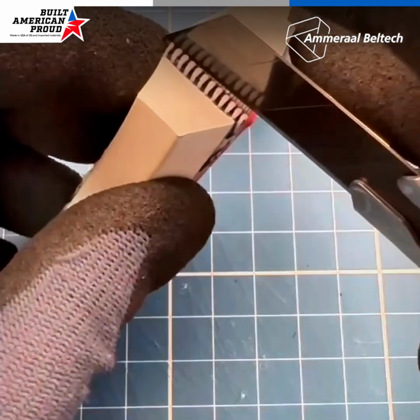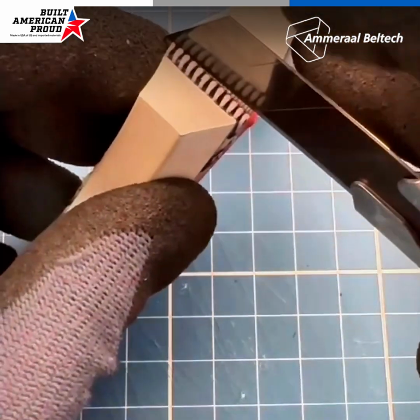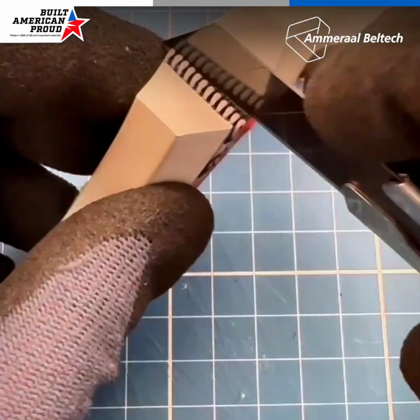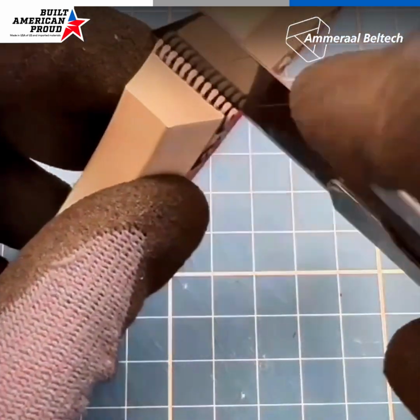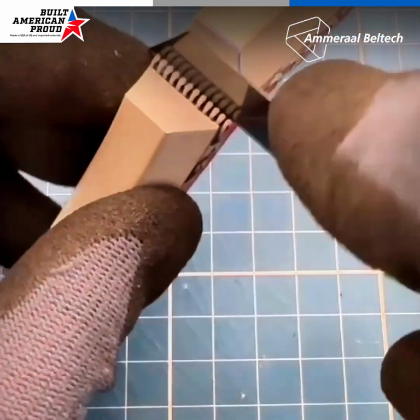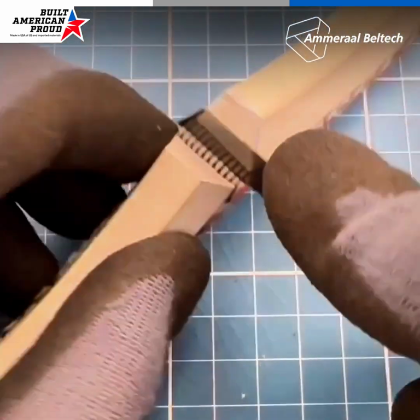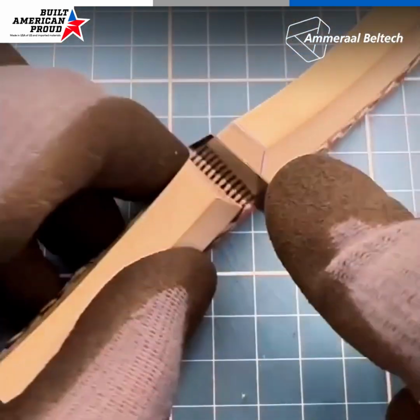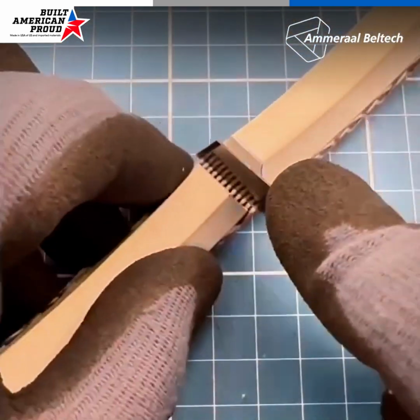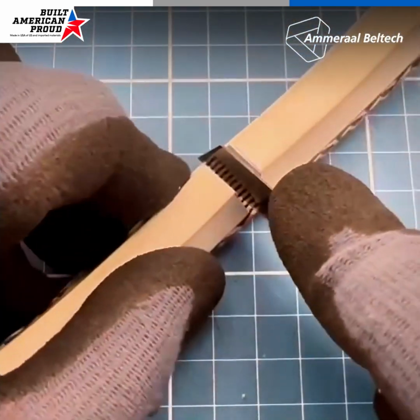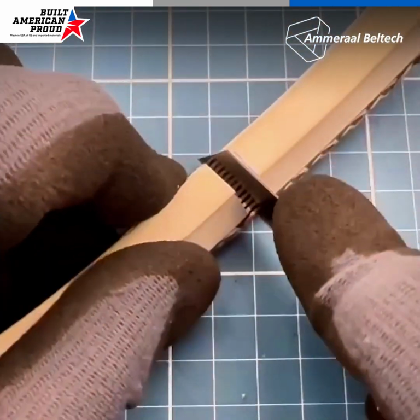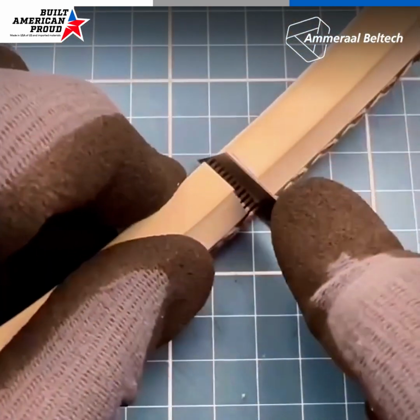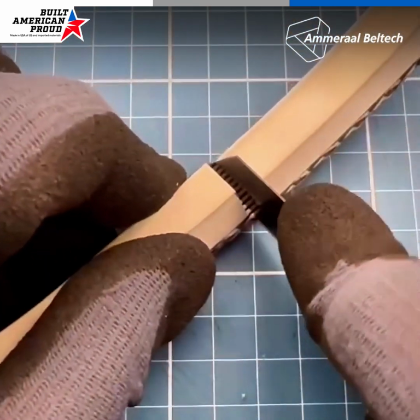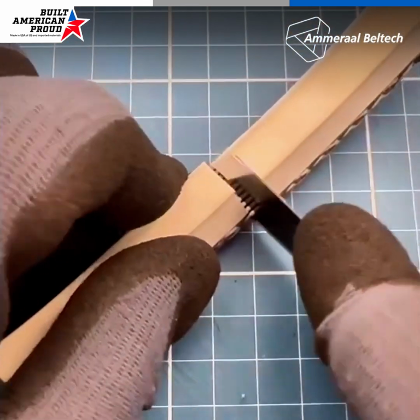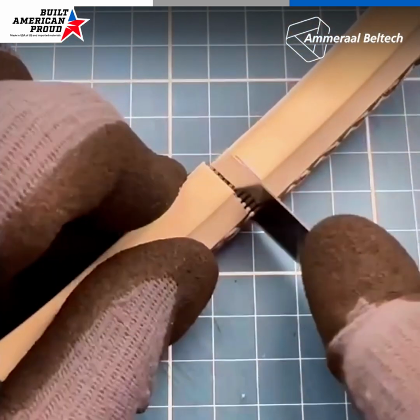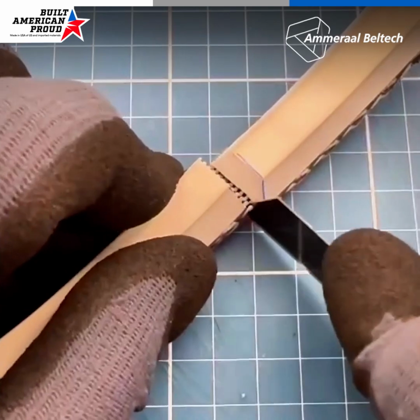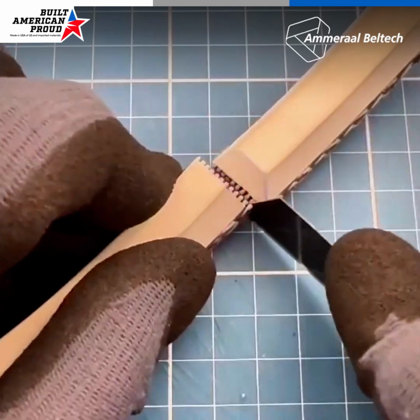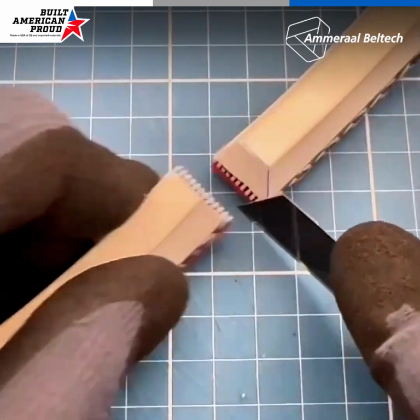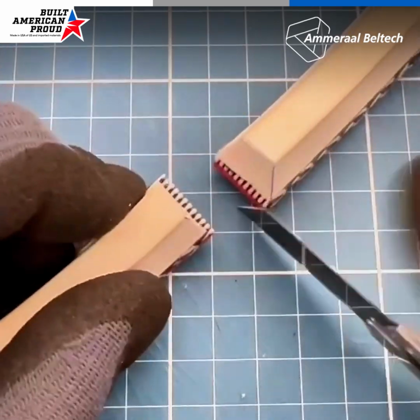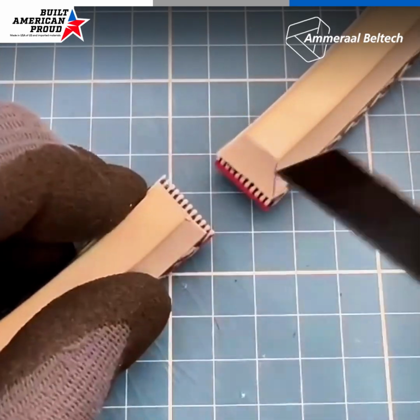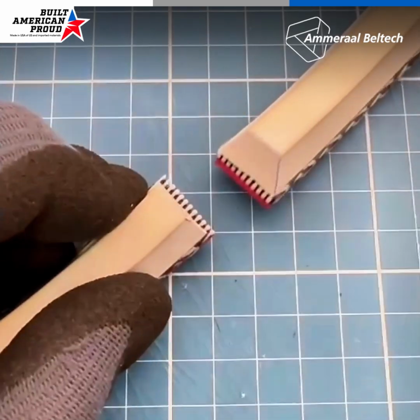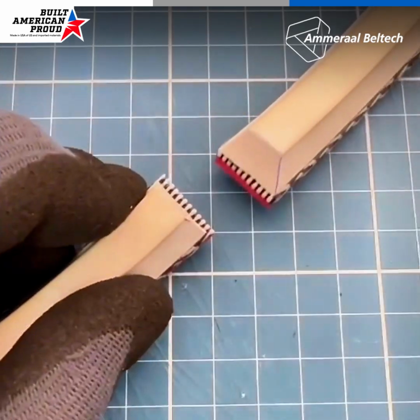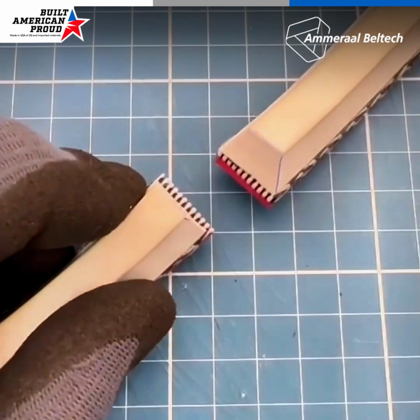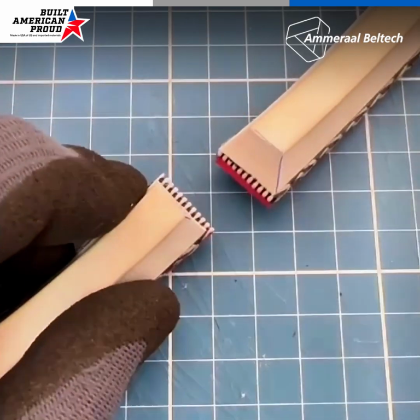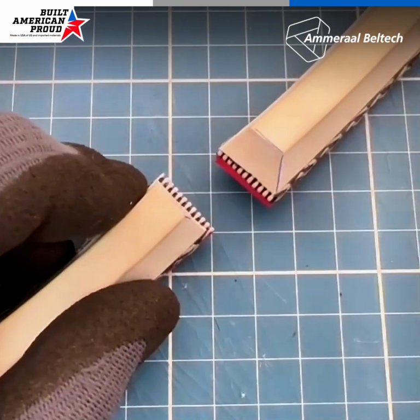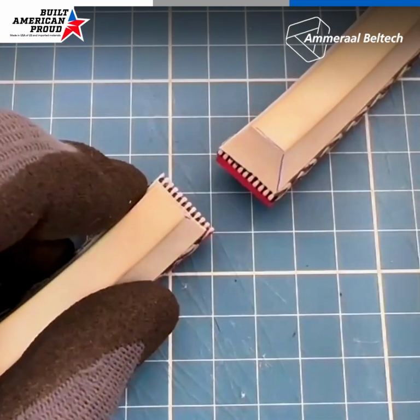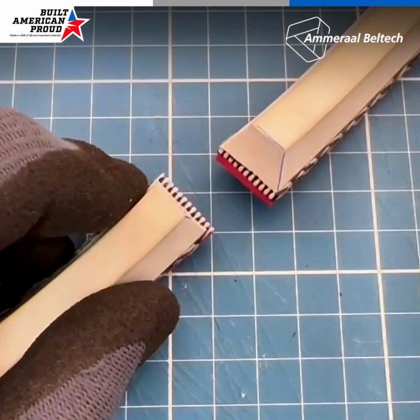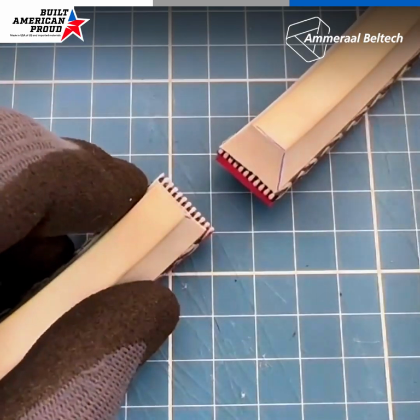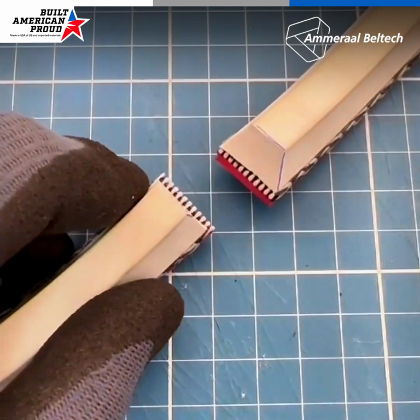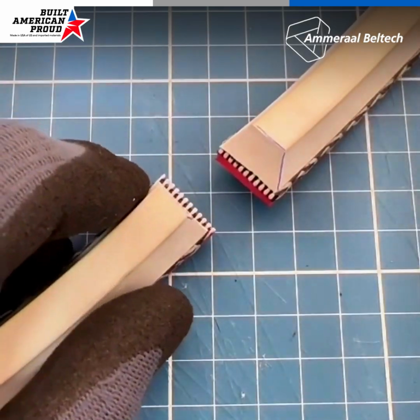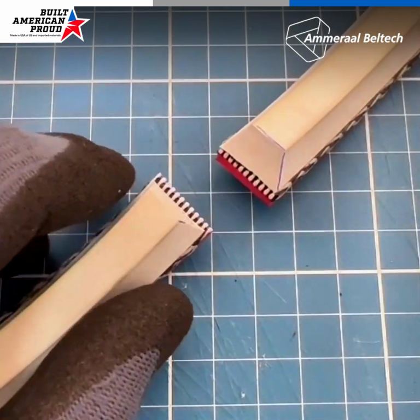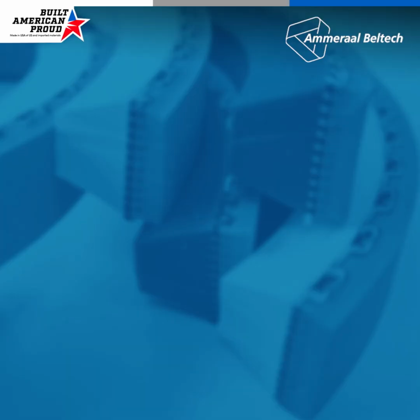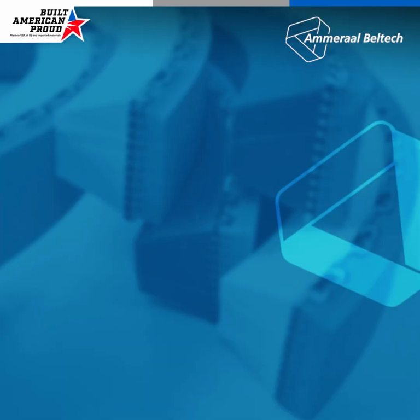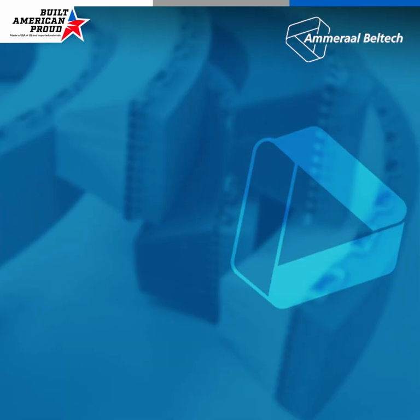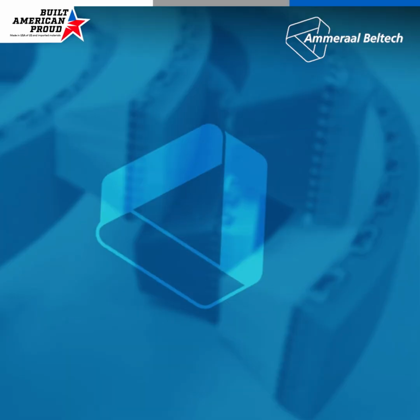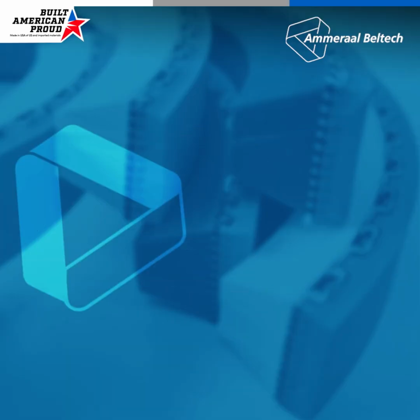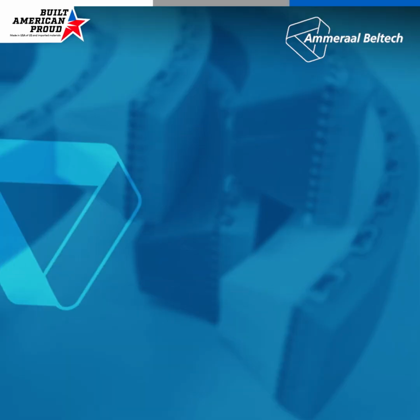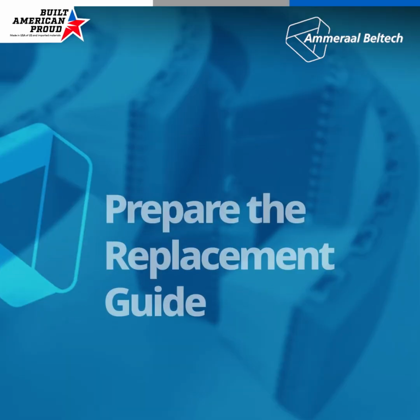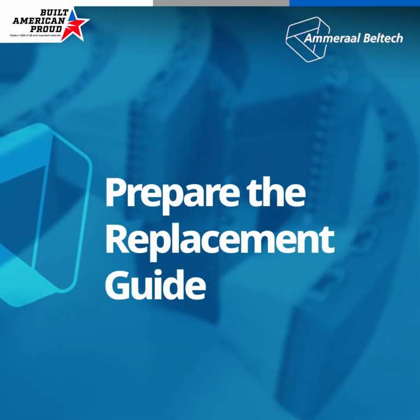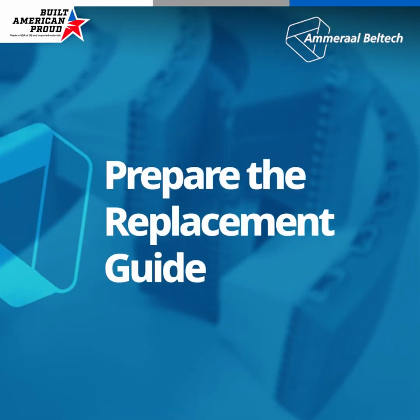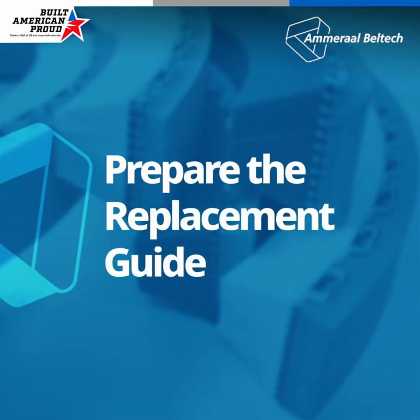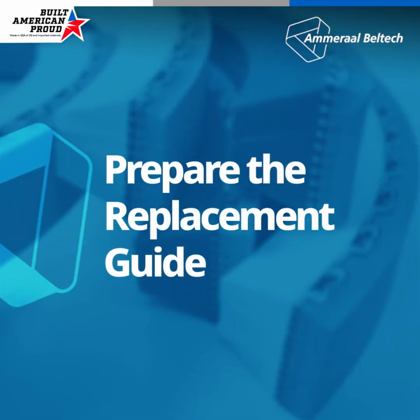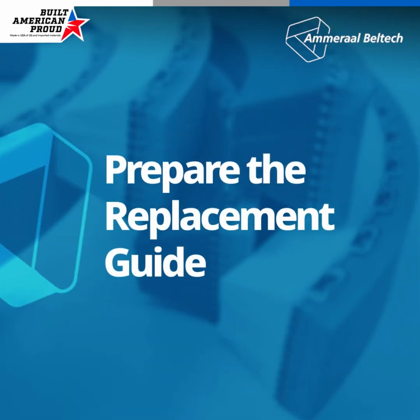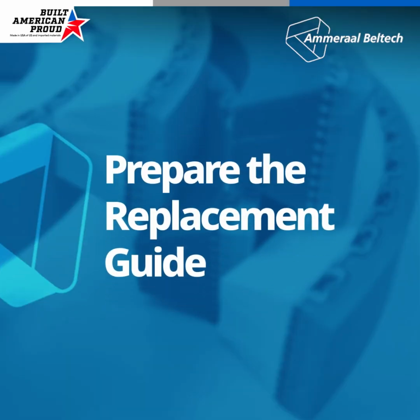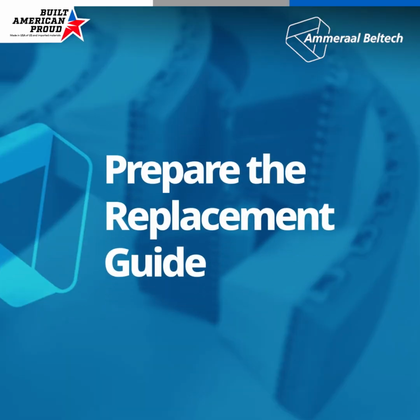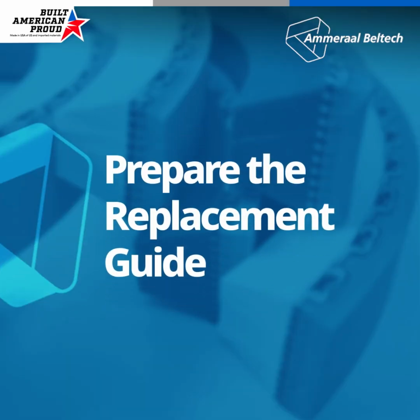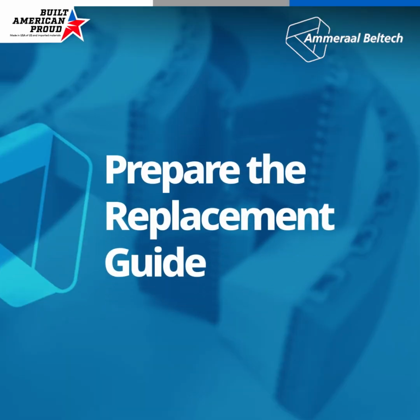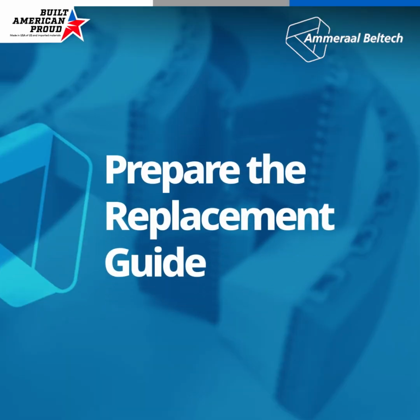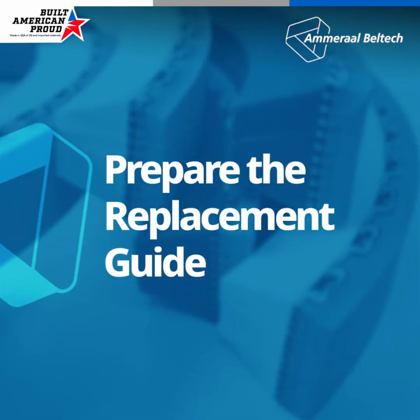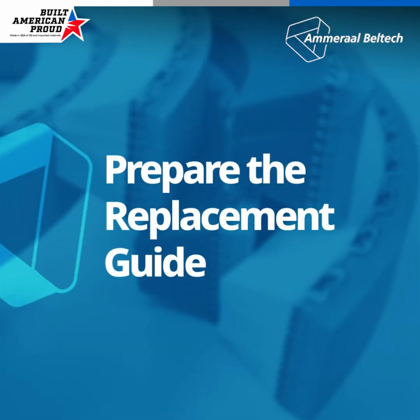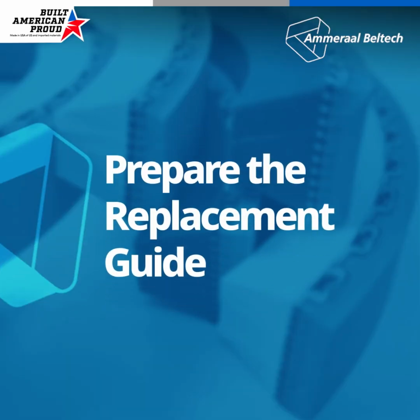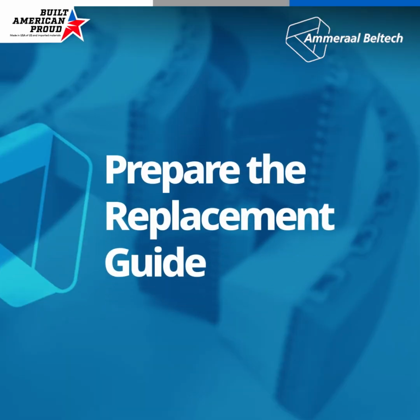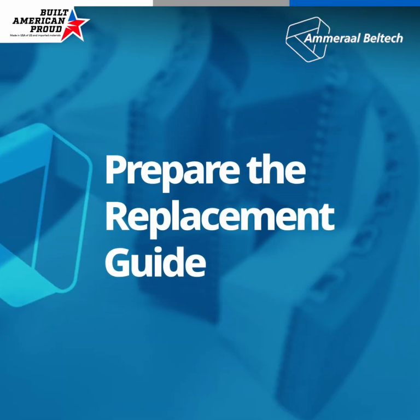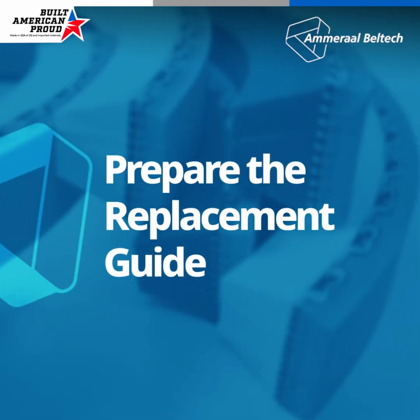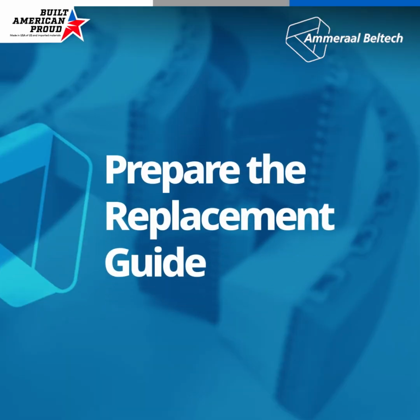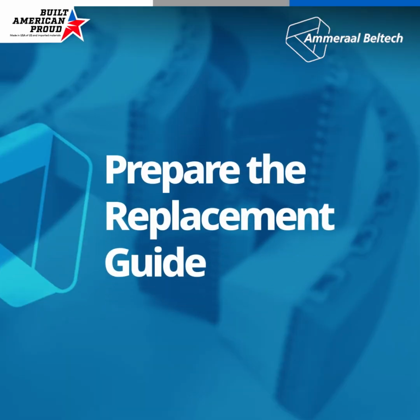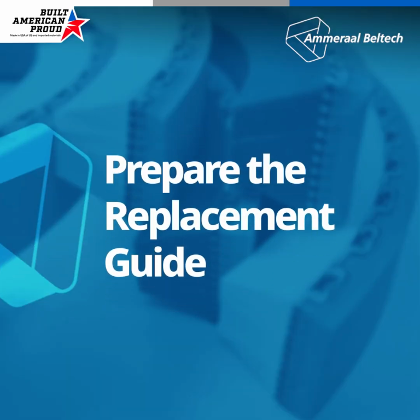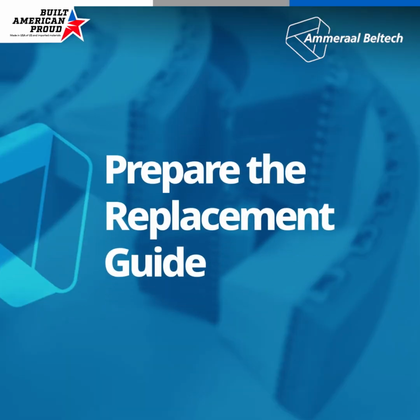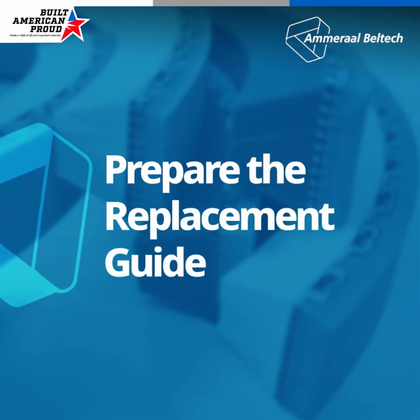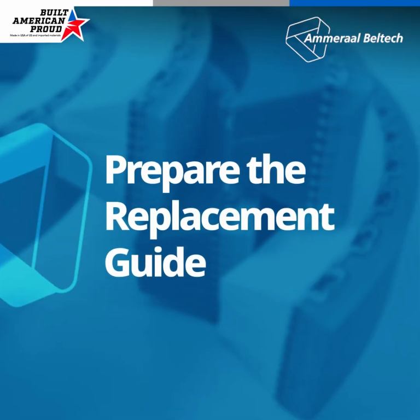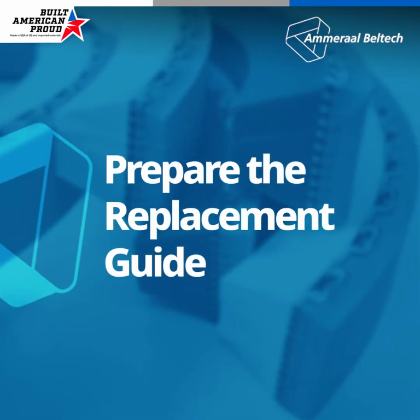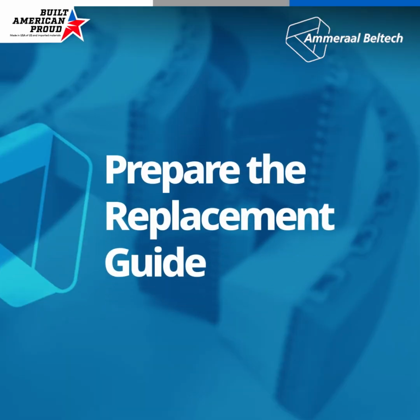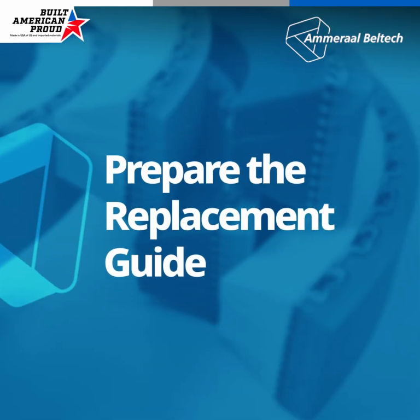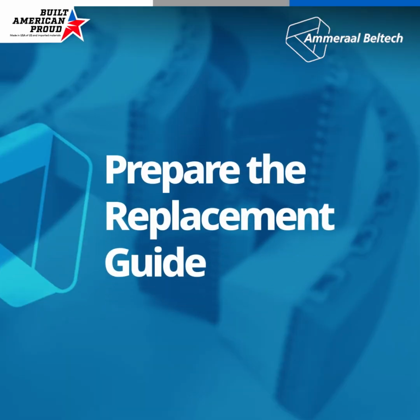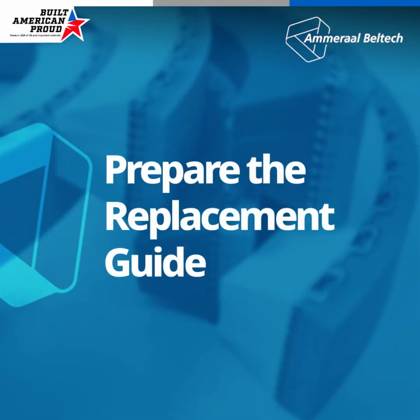Next, cut through the cover layer. Prepare the guide to the correct length using these same steps.